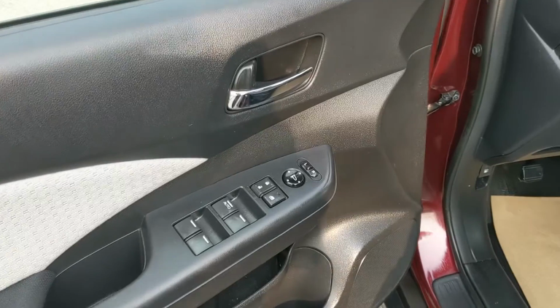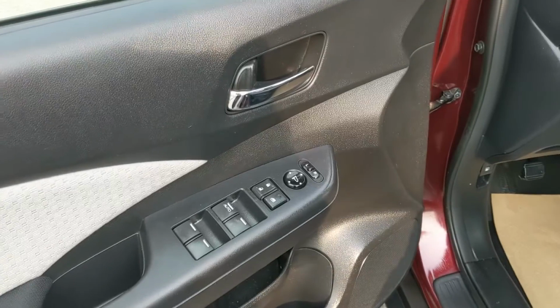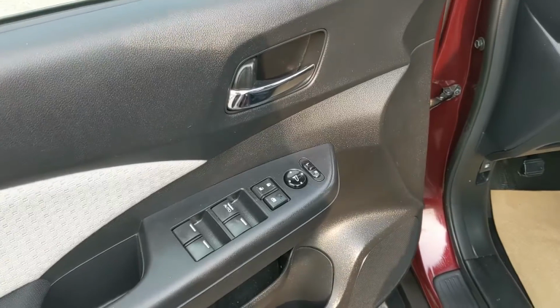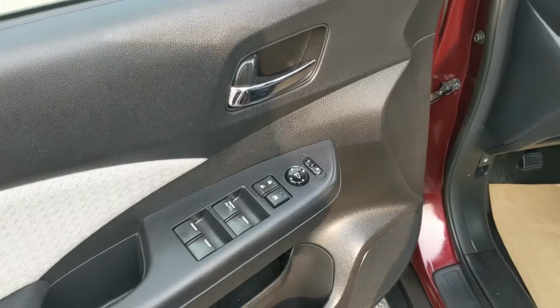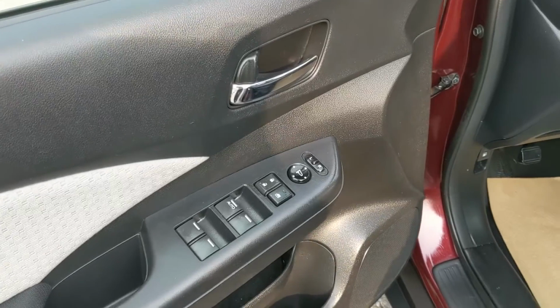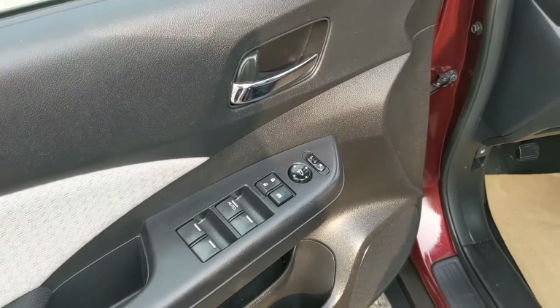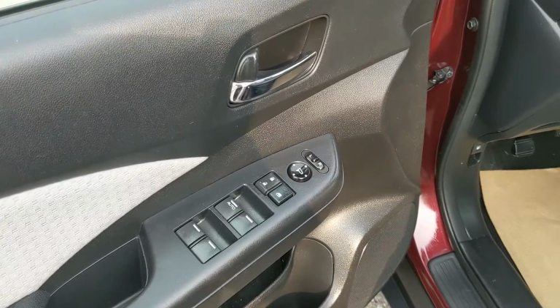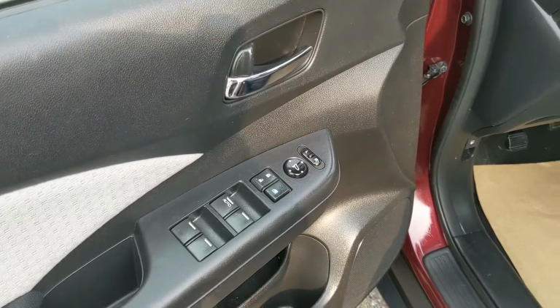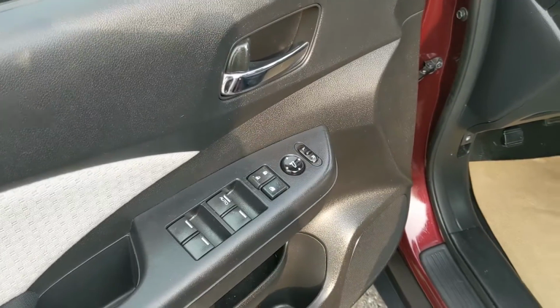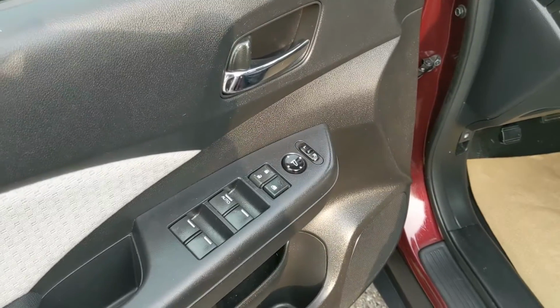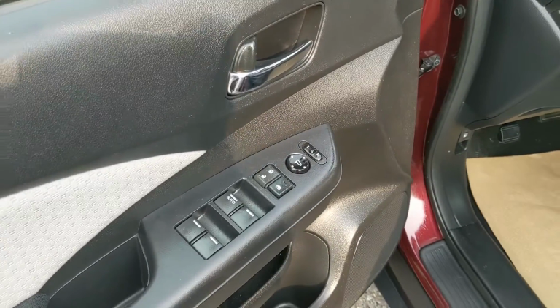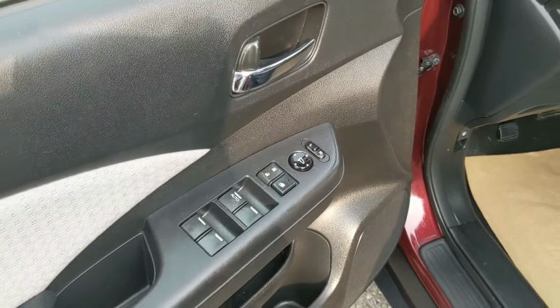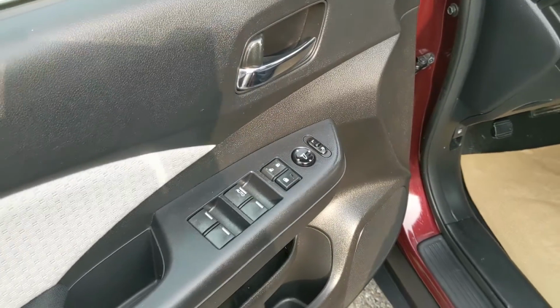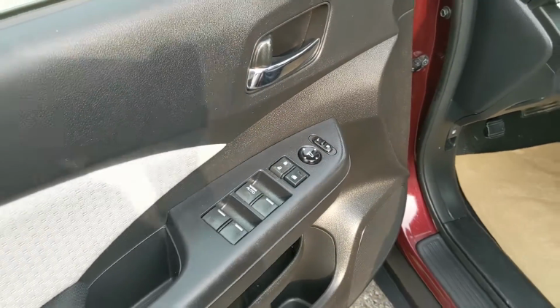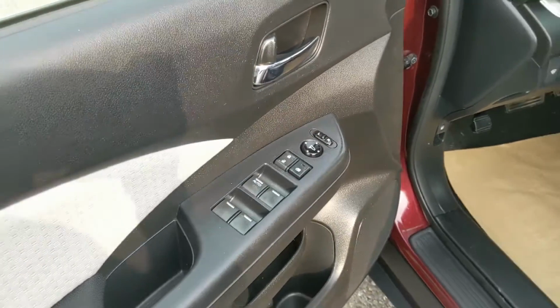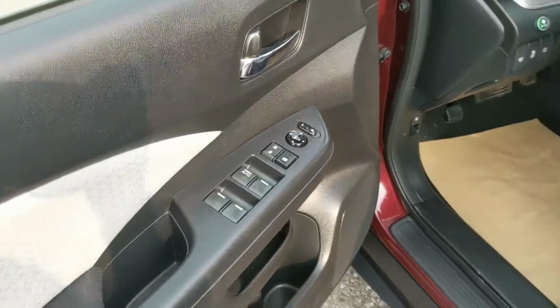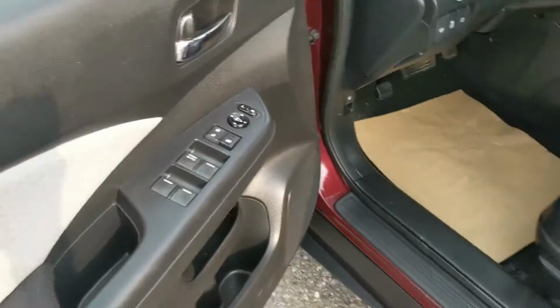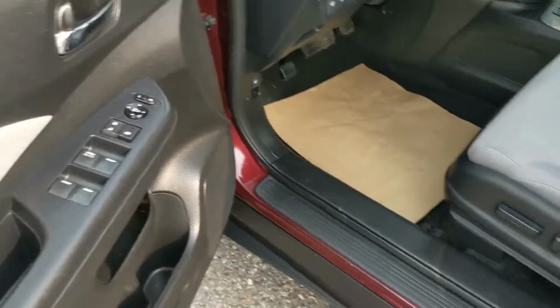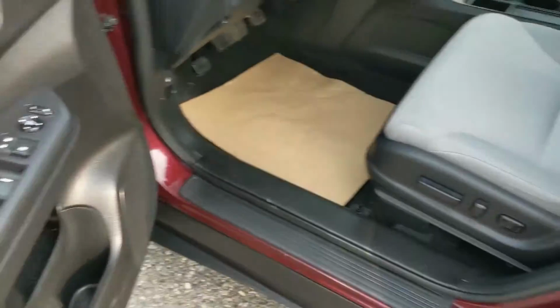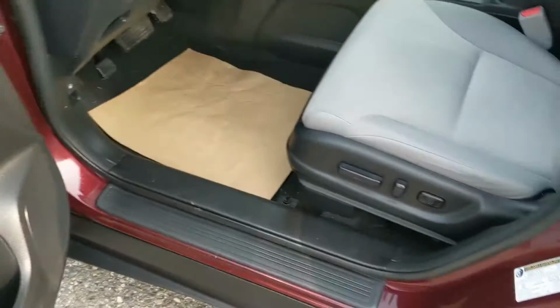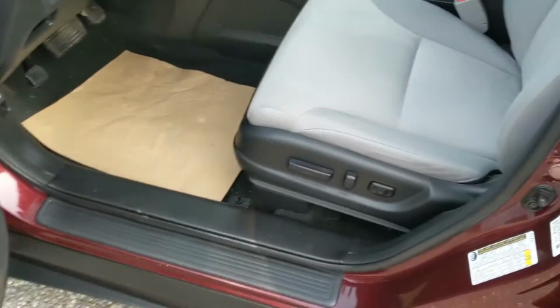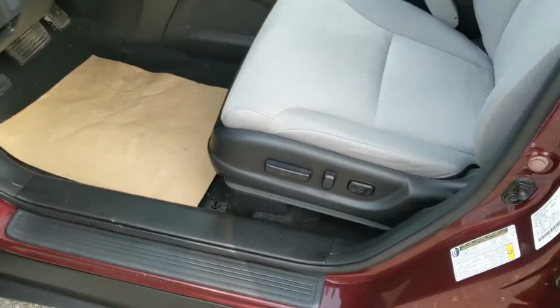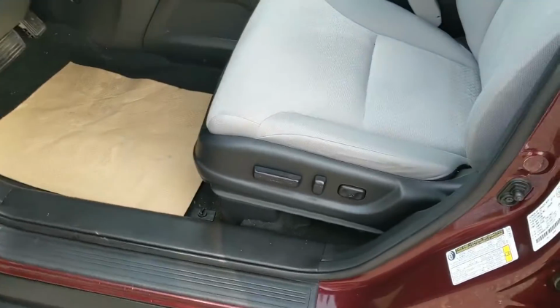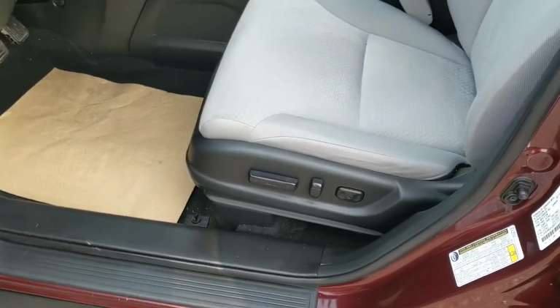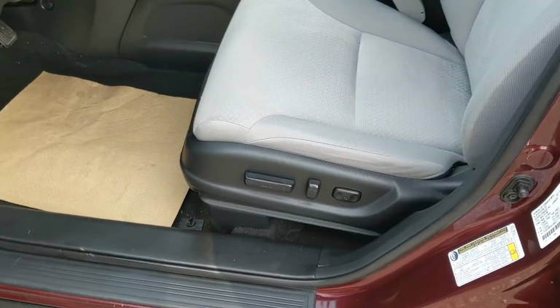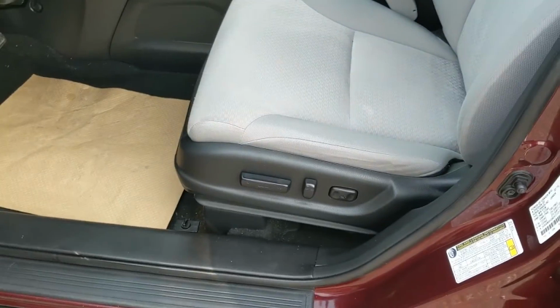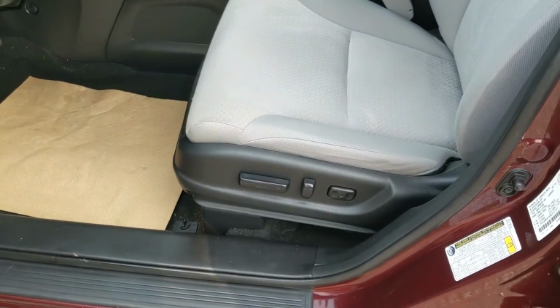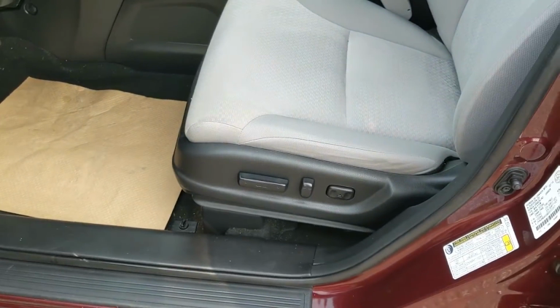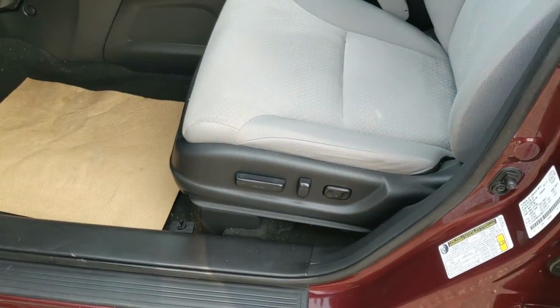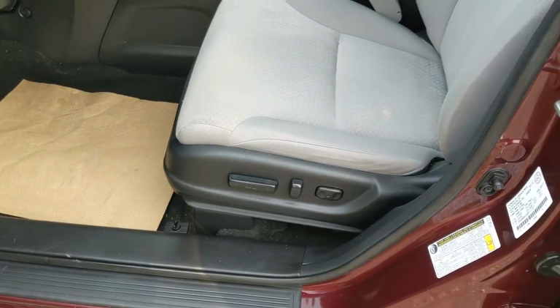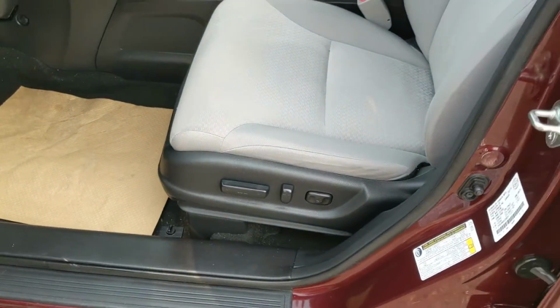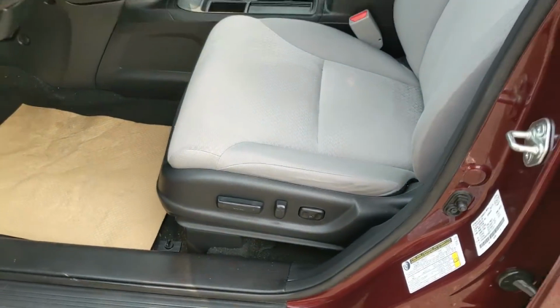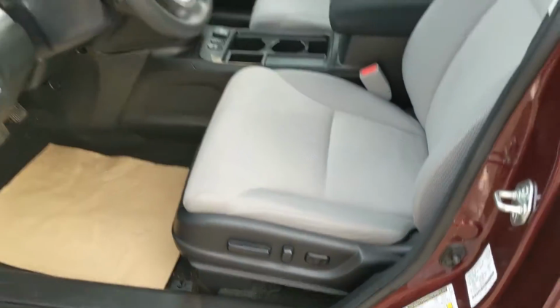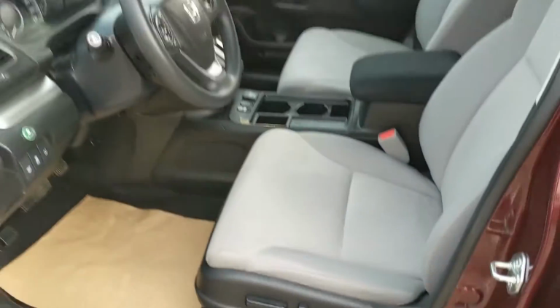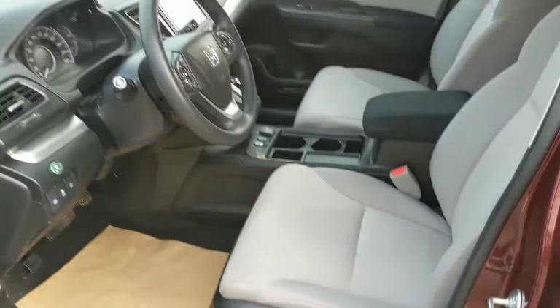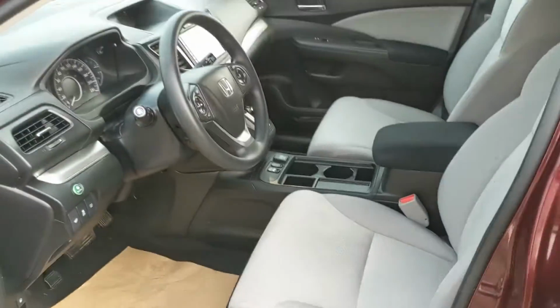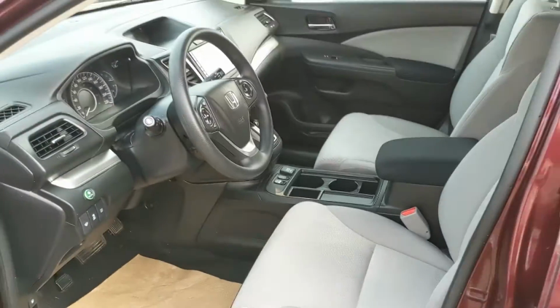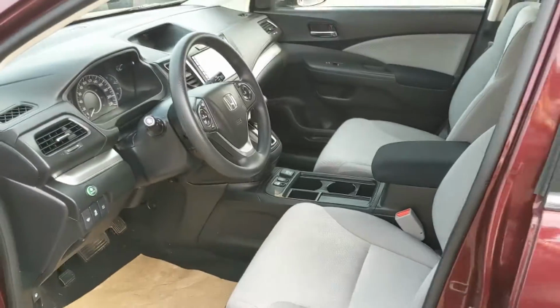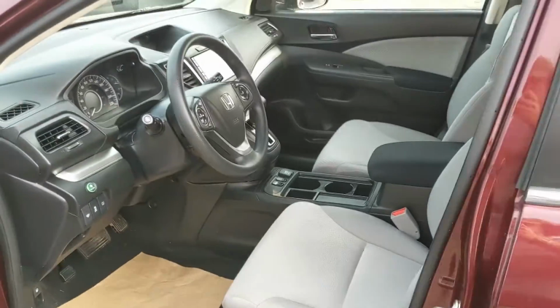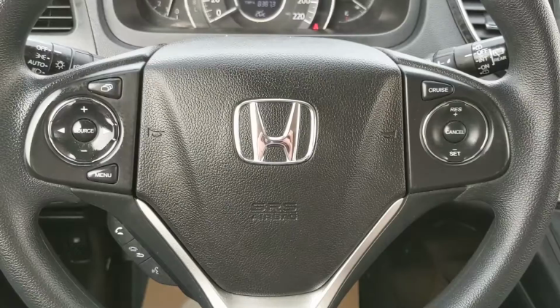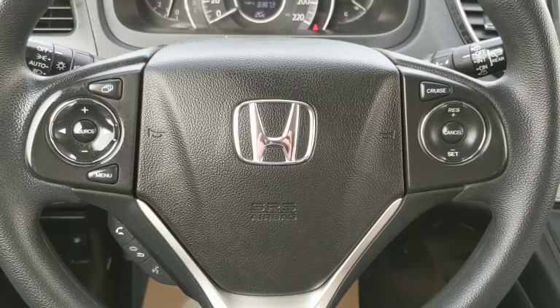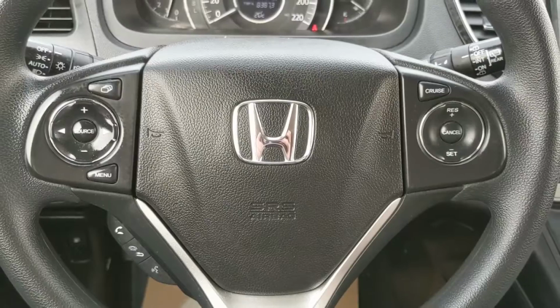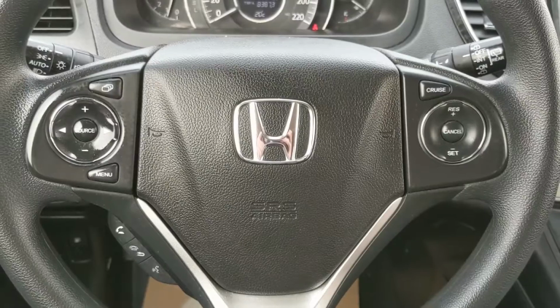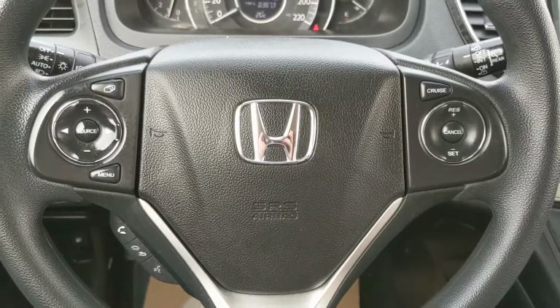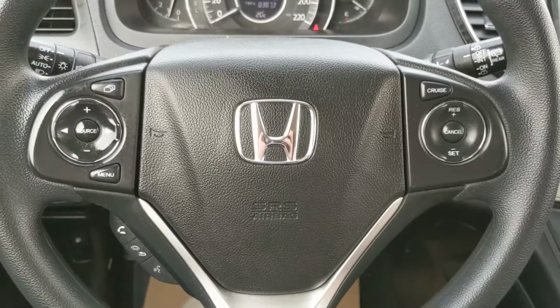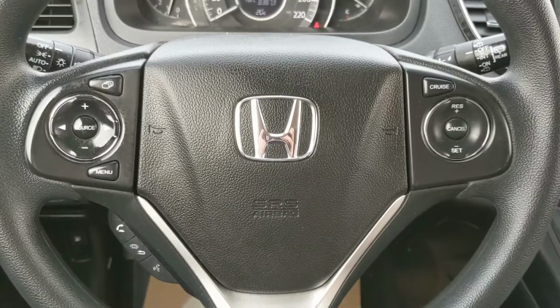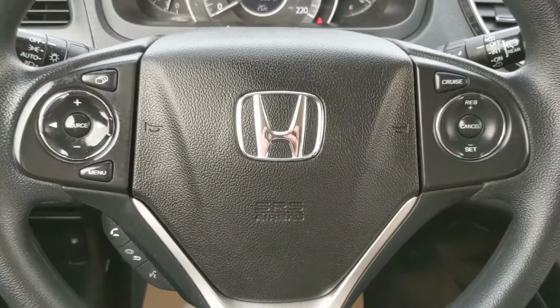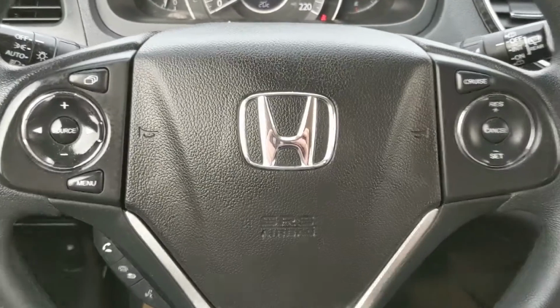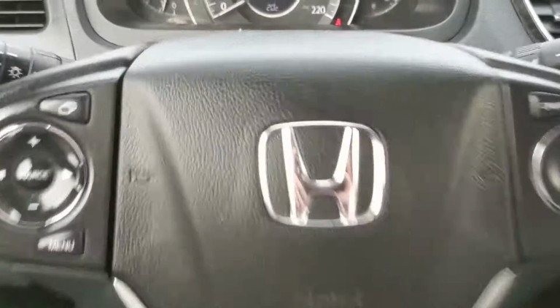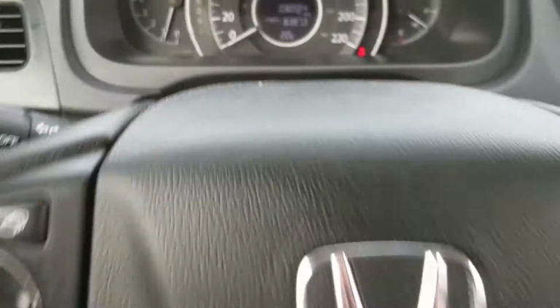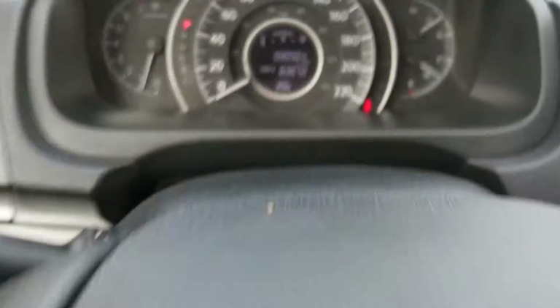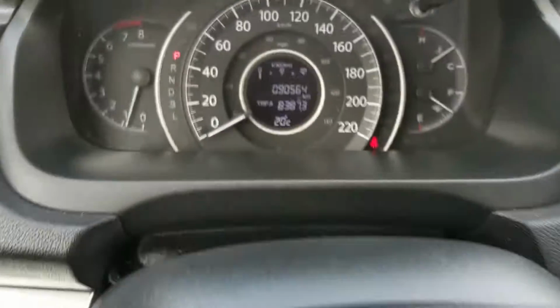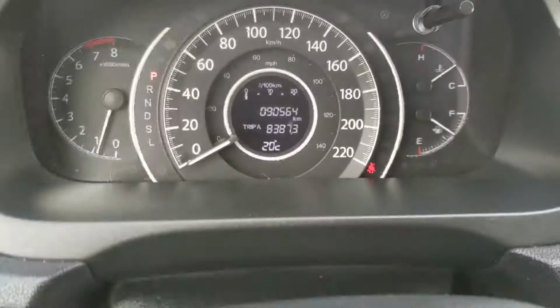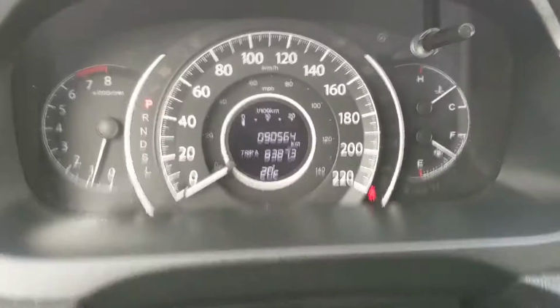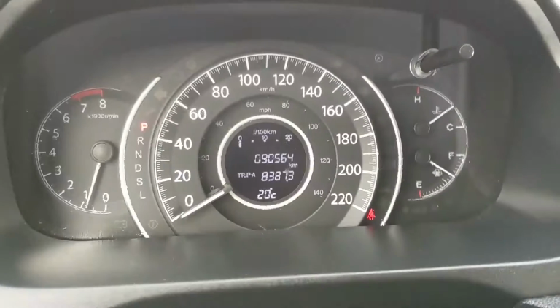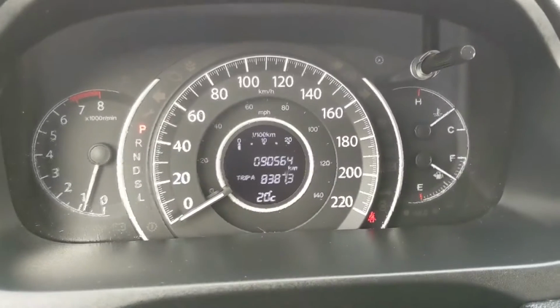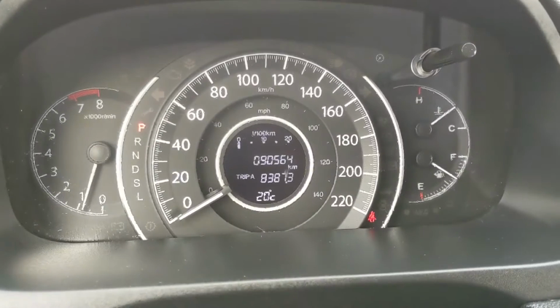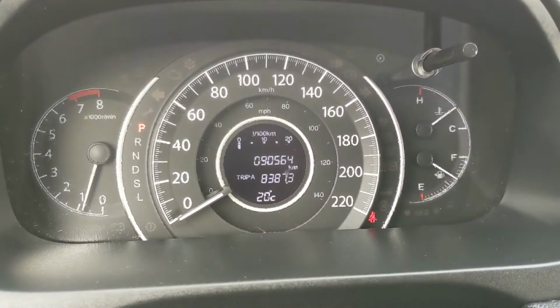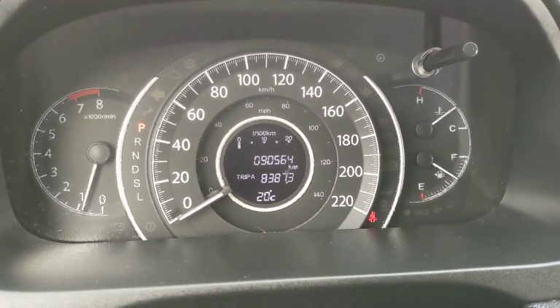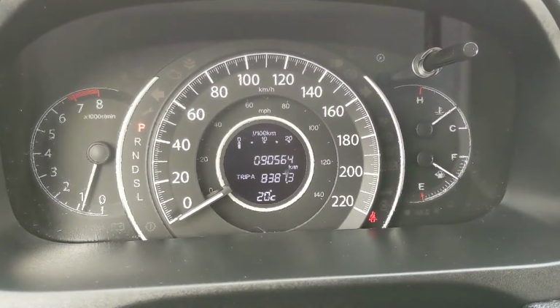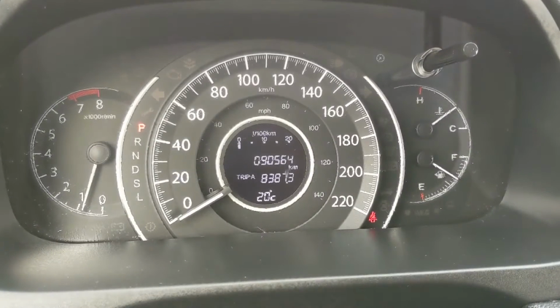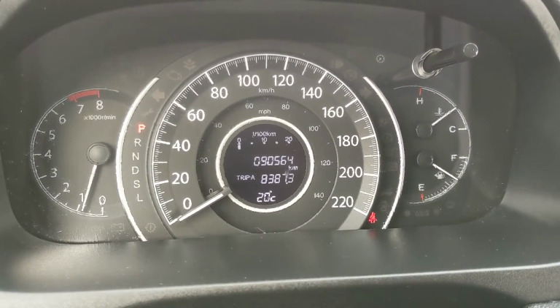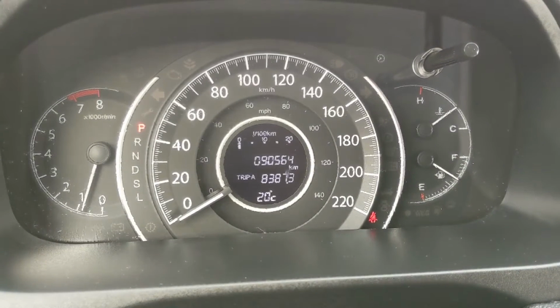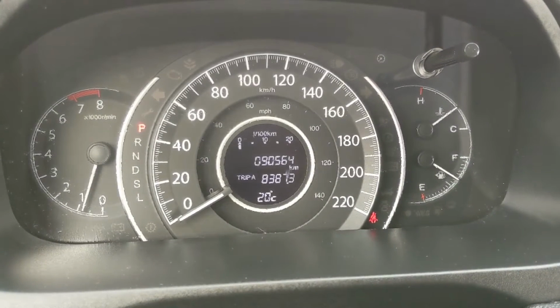Now looking in the front, you have power windows, power mirrors, and power locks, as well as a fully power adjustable driver seat. Sitting in the vehicle with it running, you can see it's sitting at 90,564 kilometers.